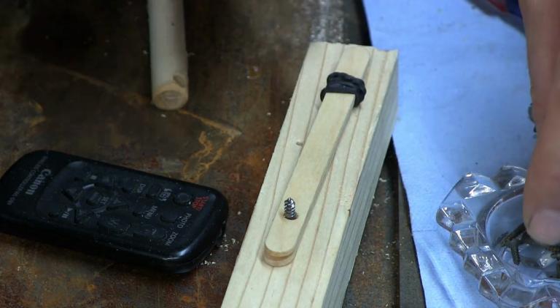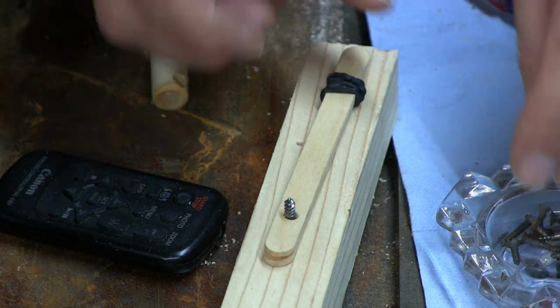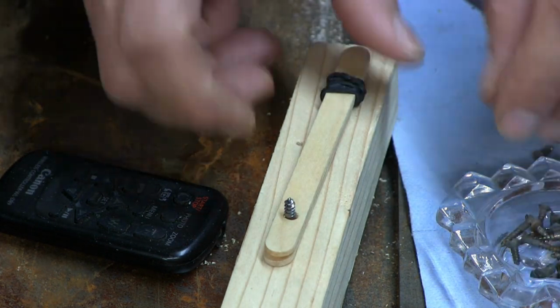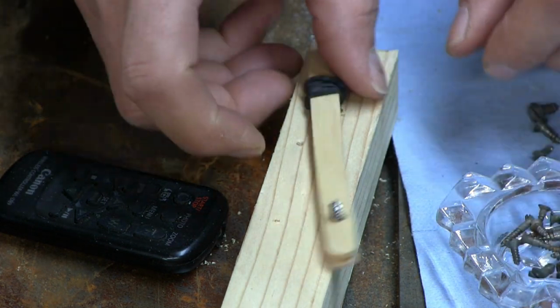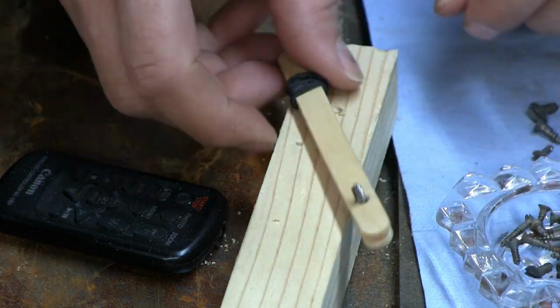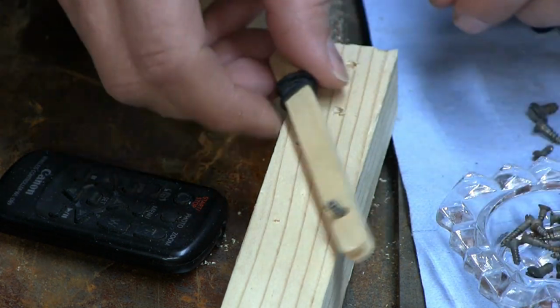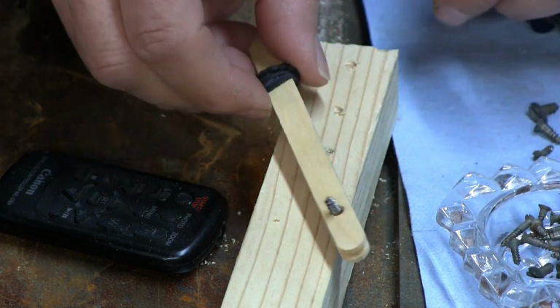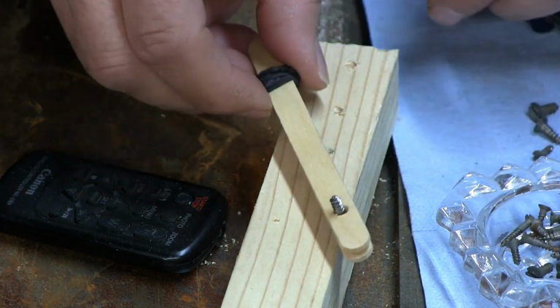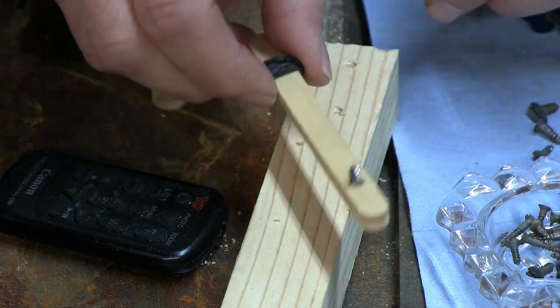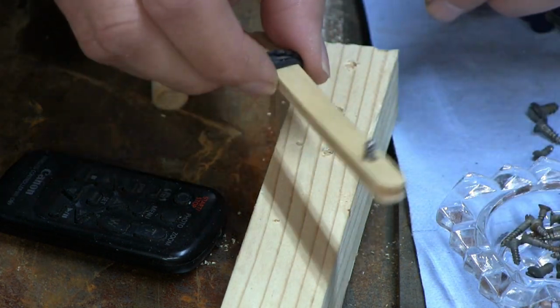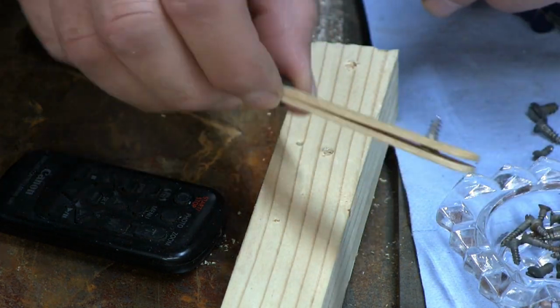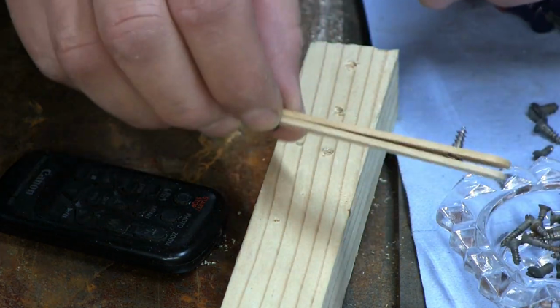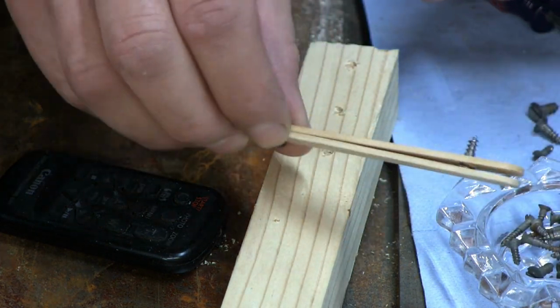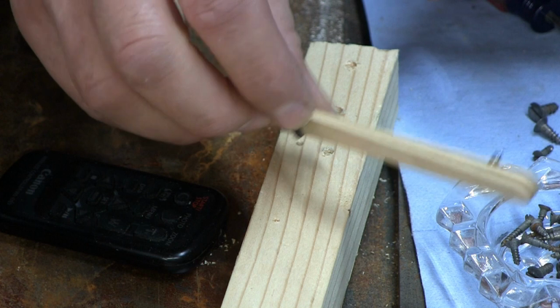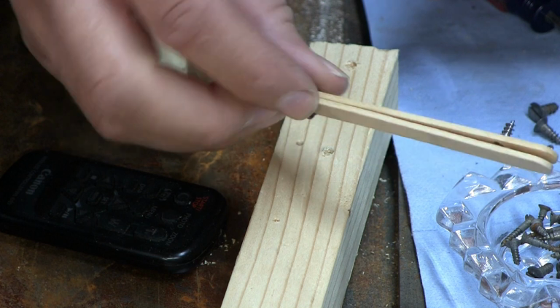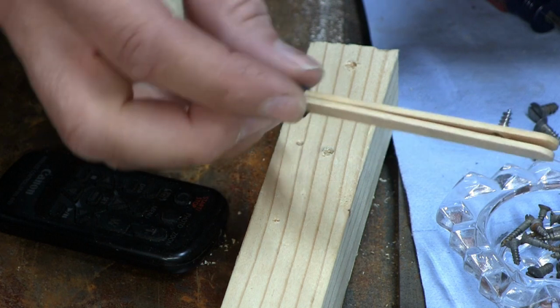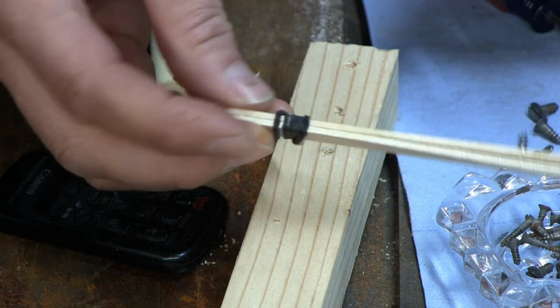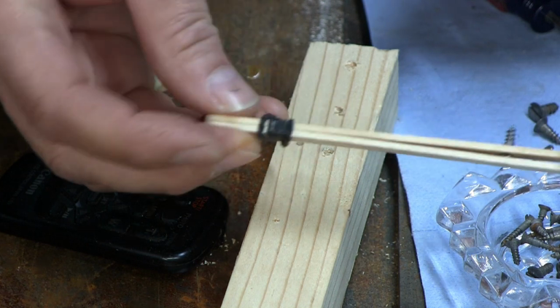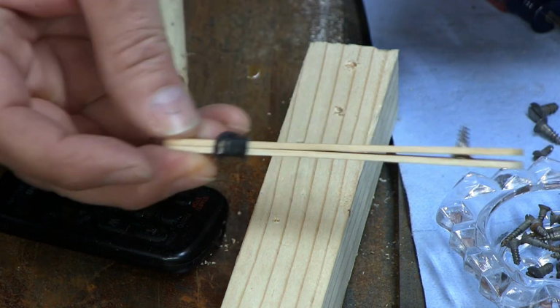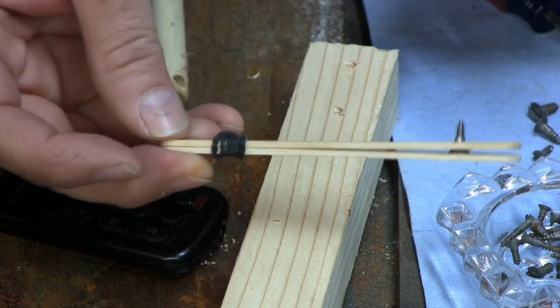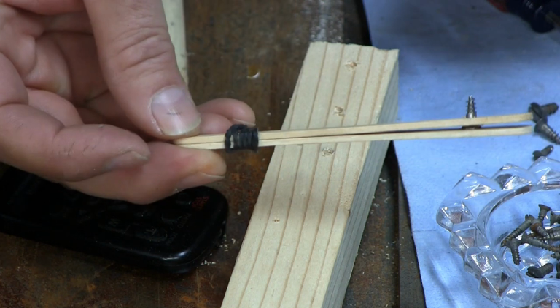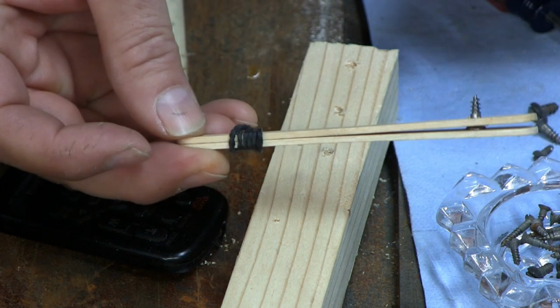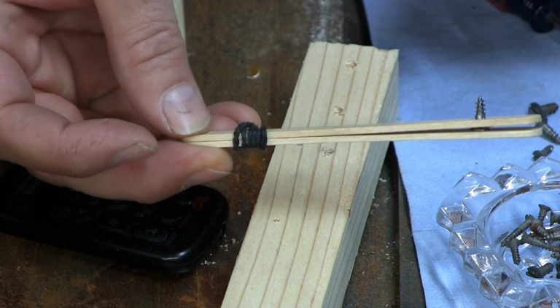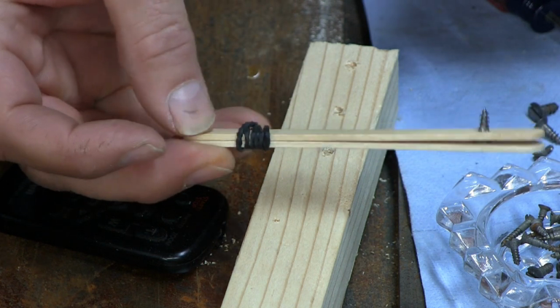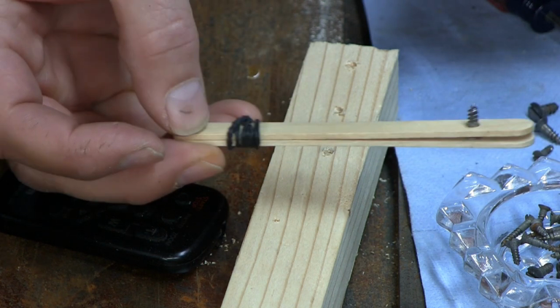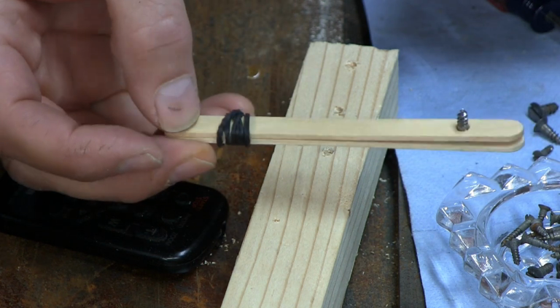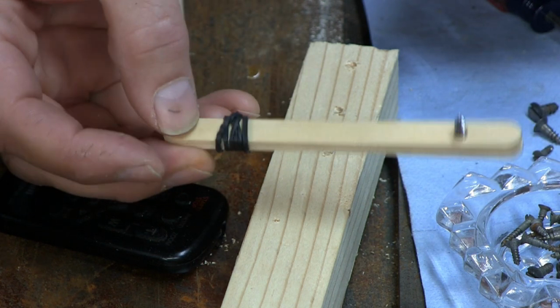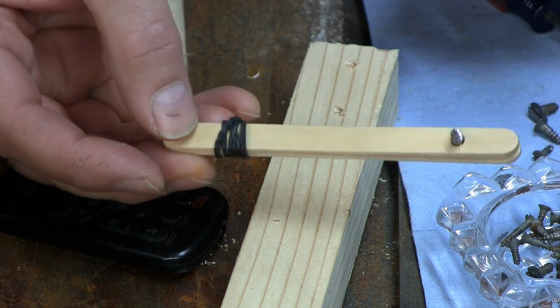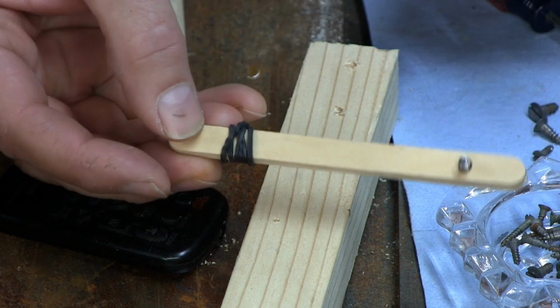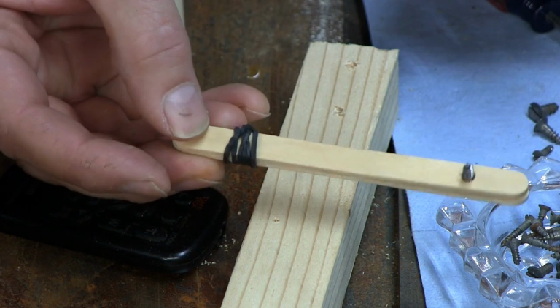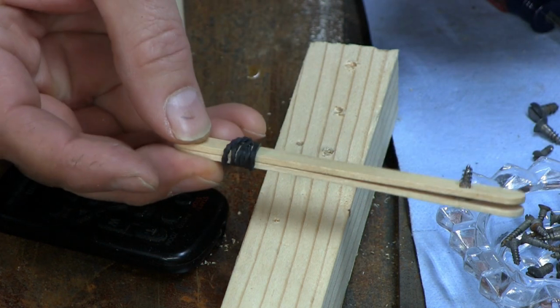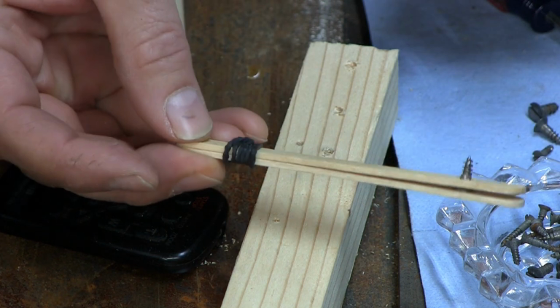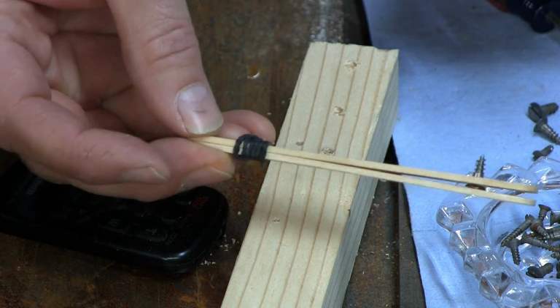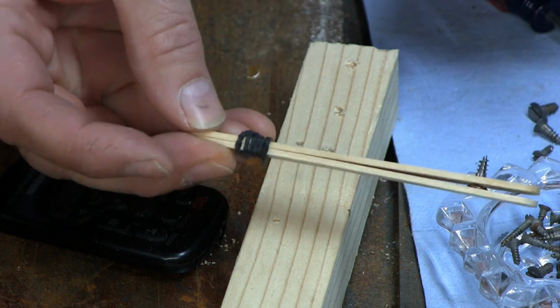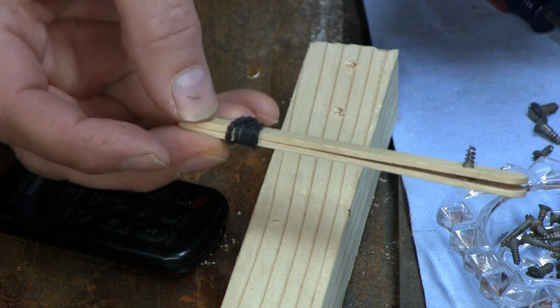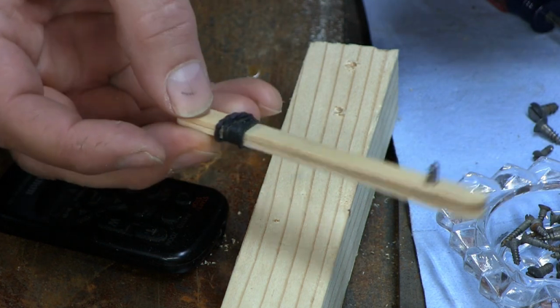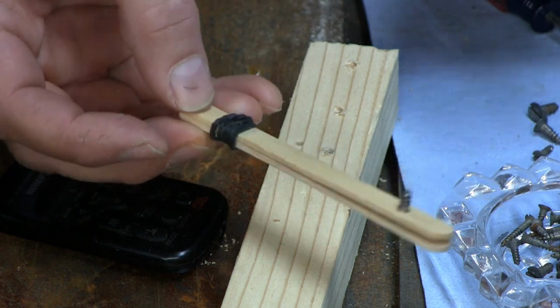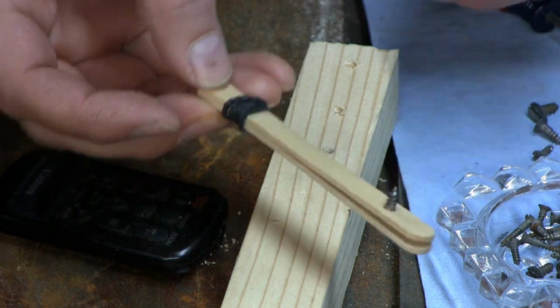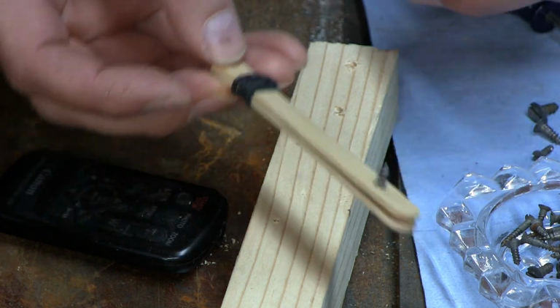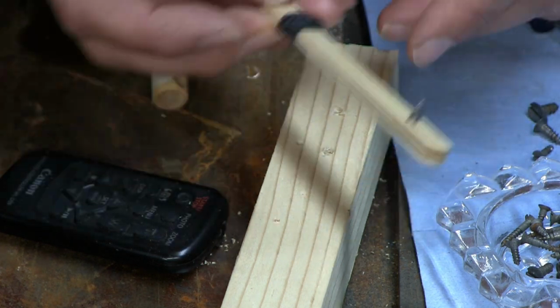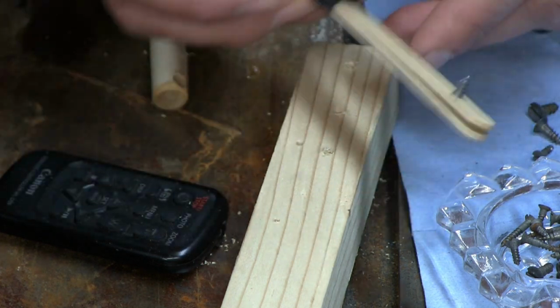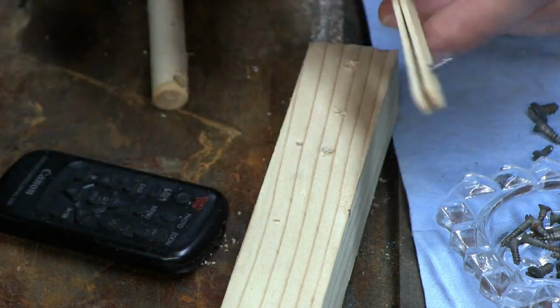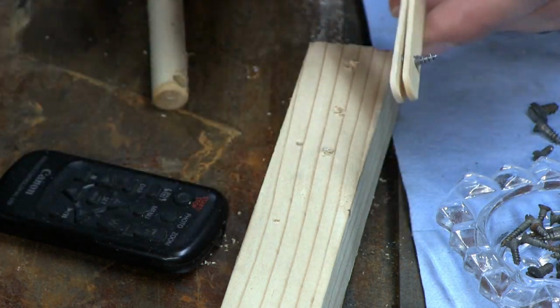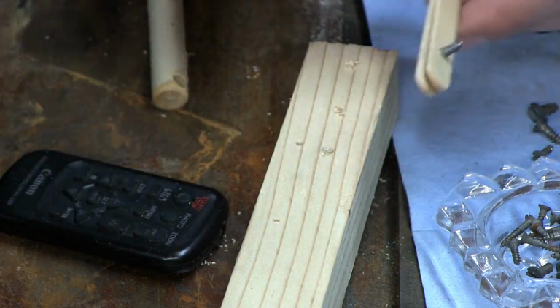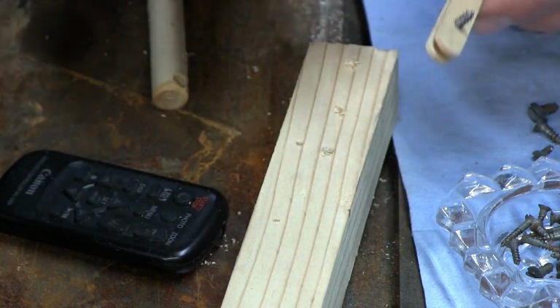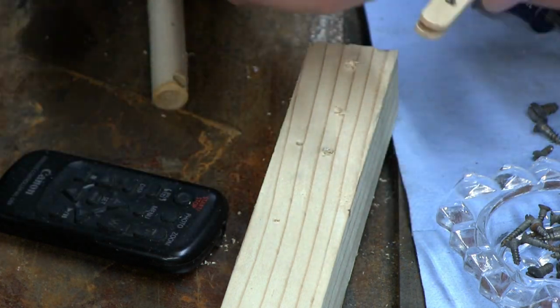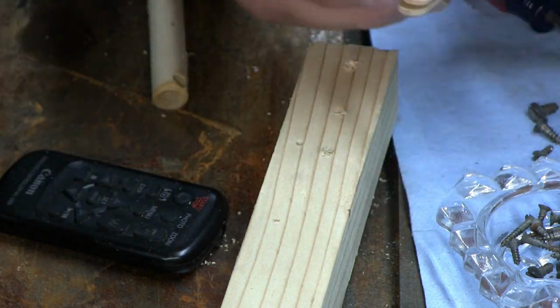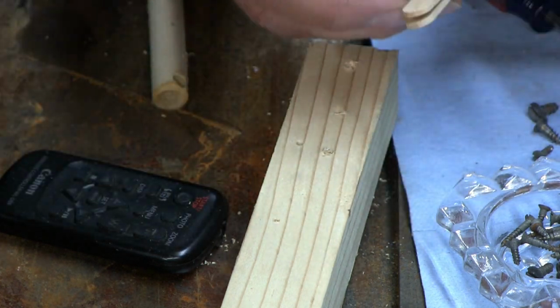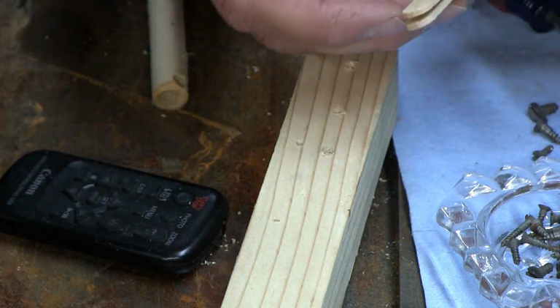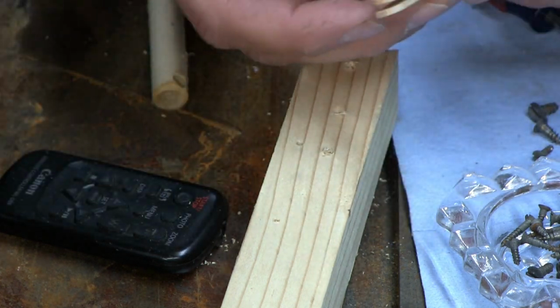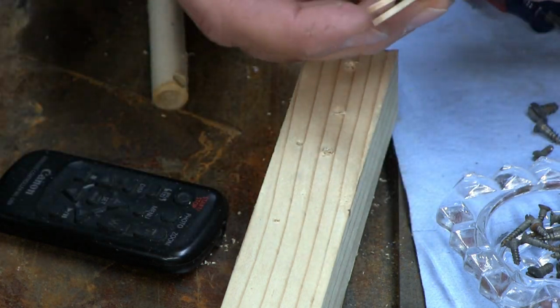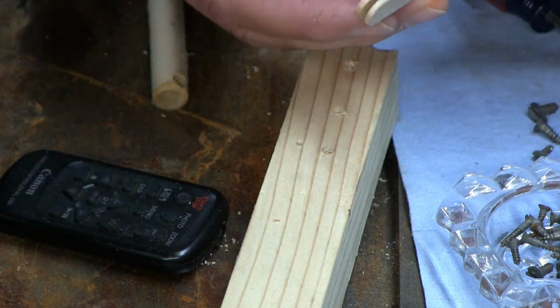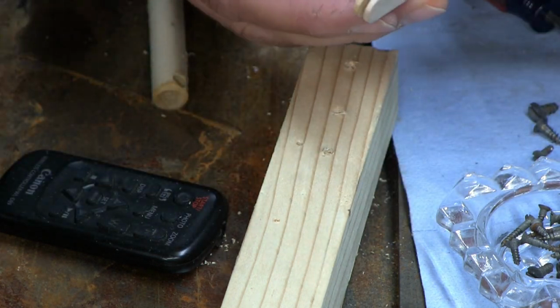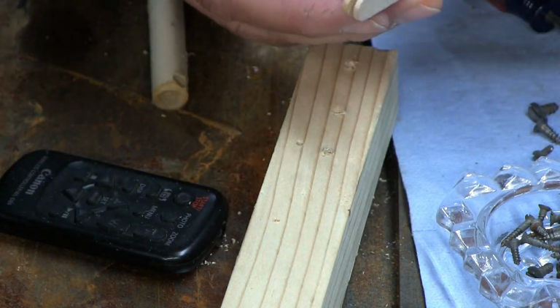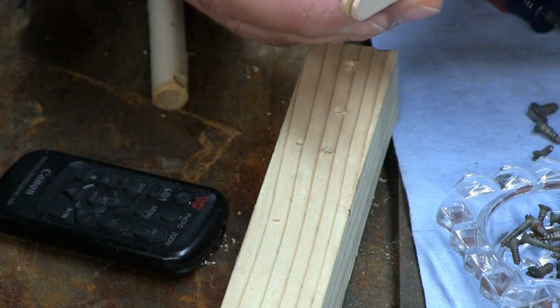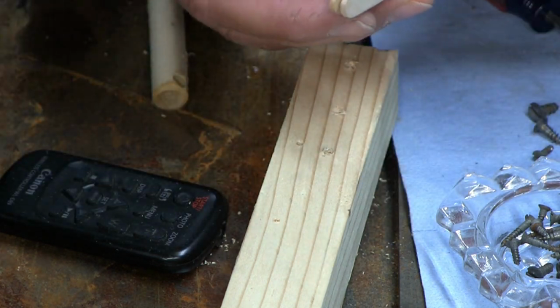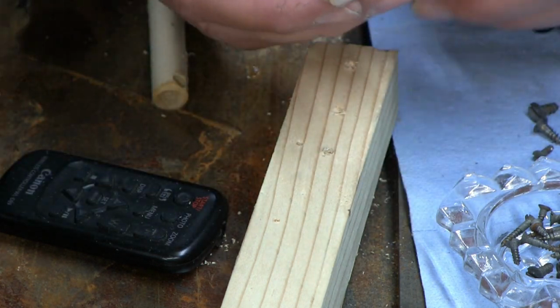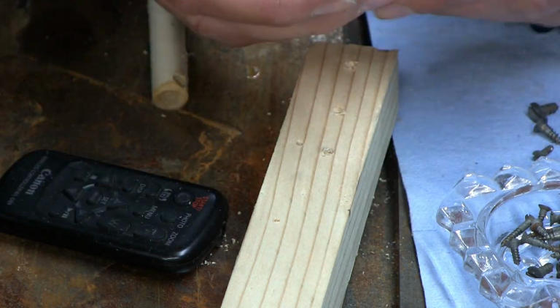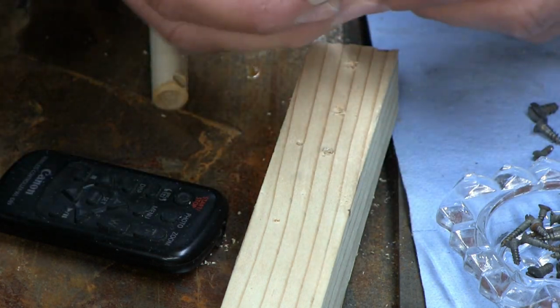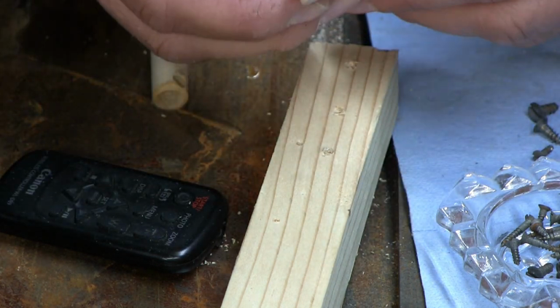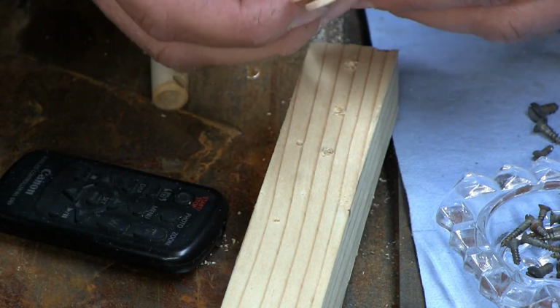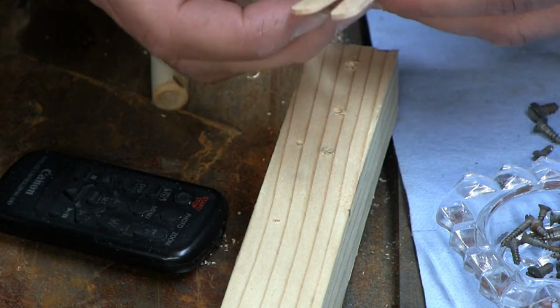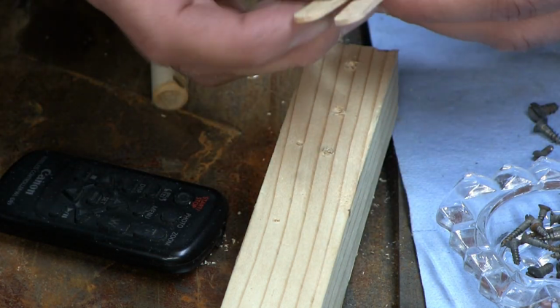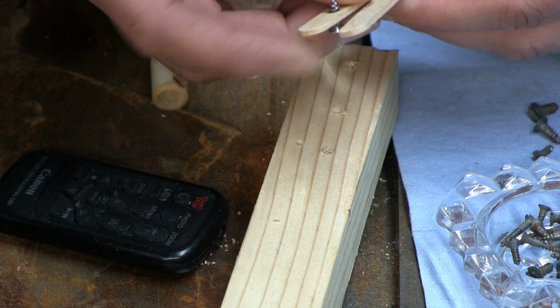So after you enjoy your popsicle, save the stick — just wash it off, let it dry. There you go.